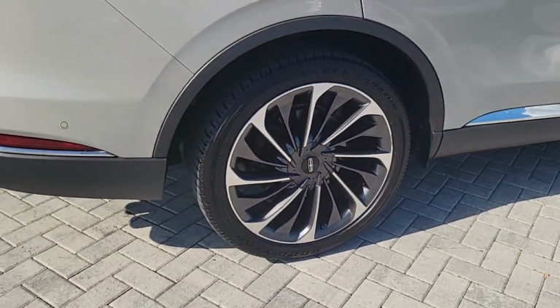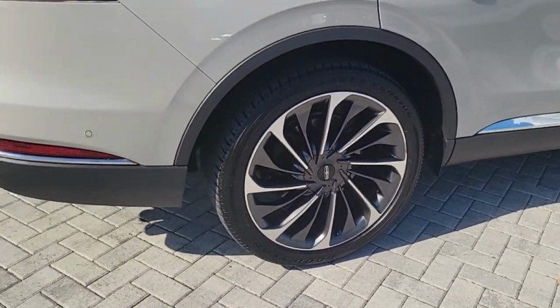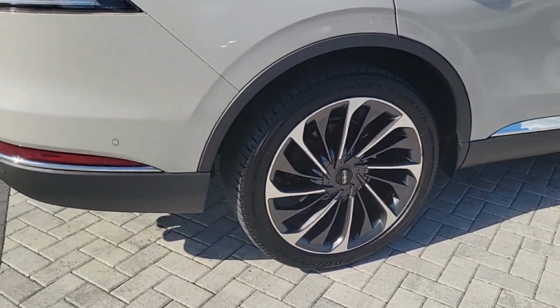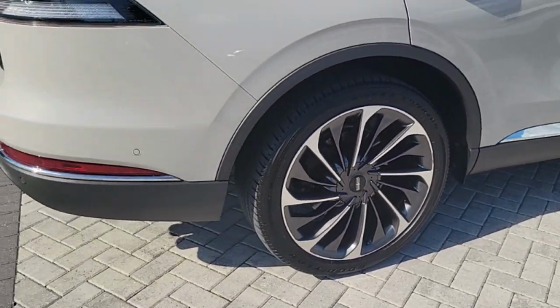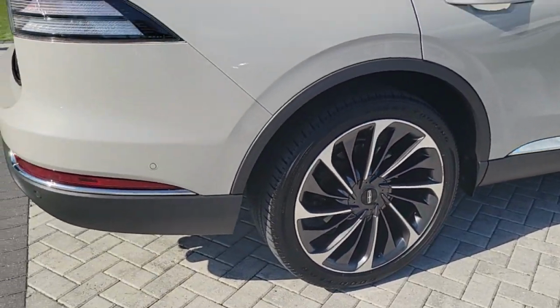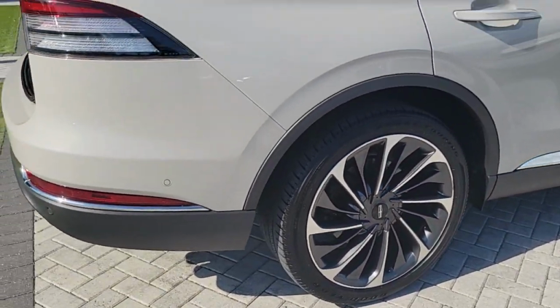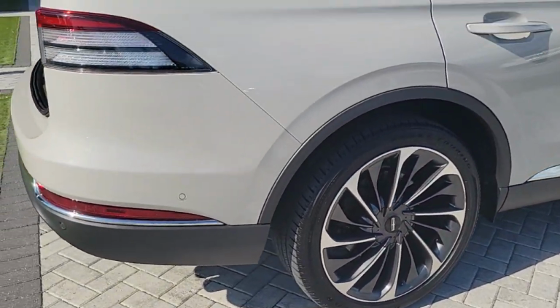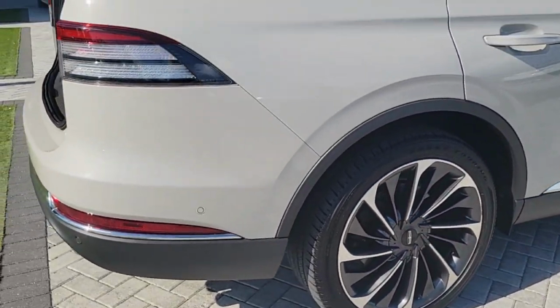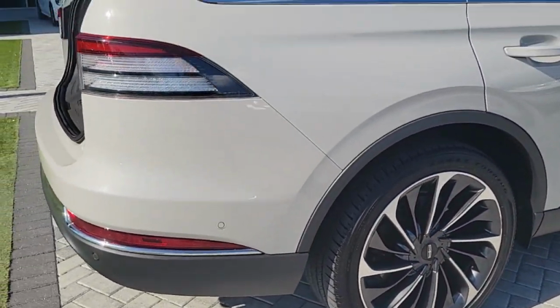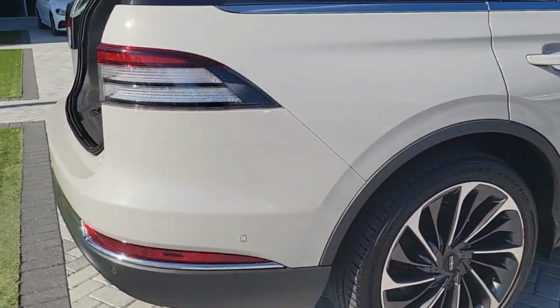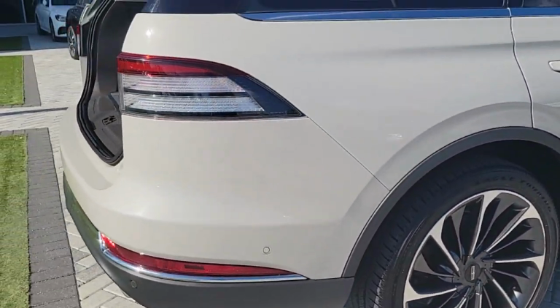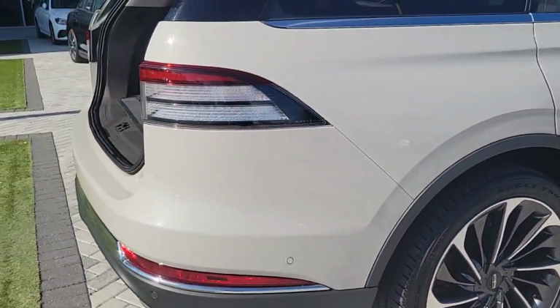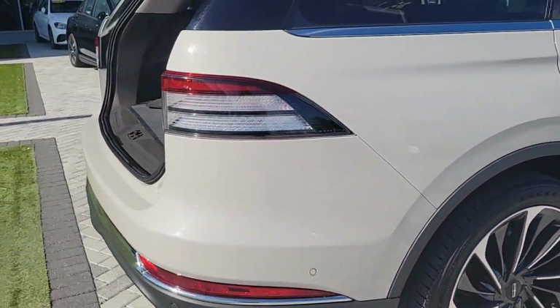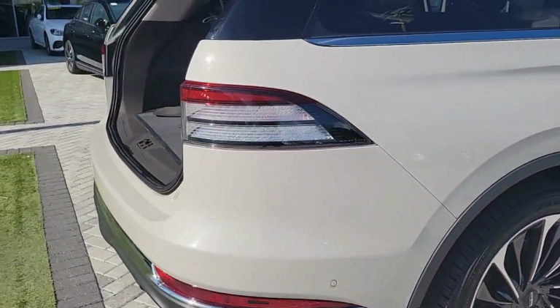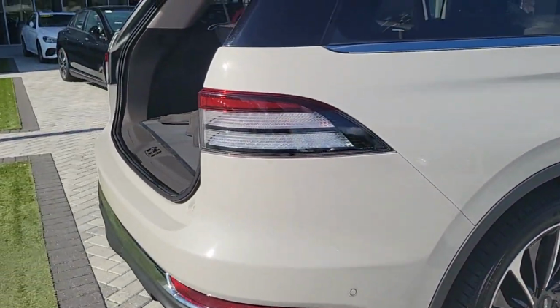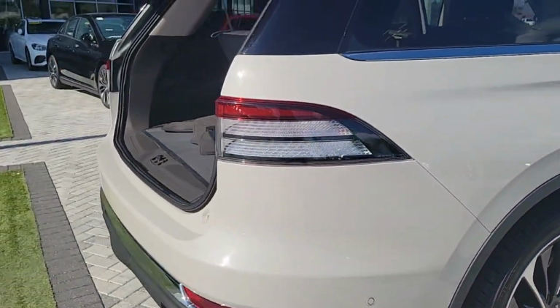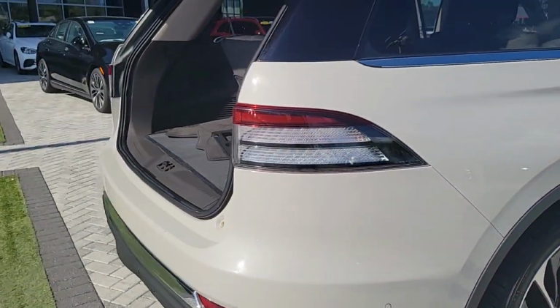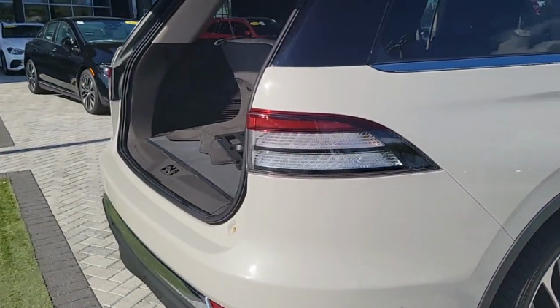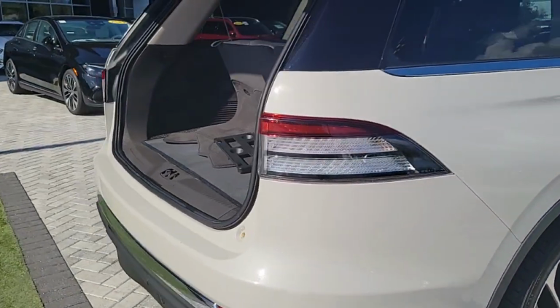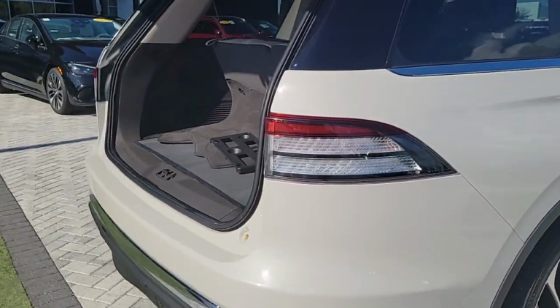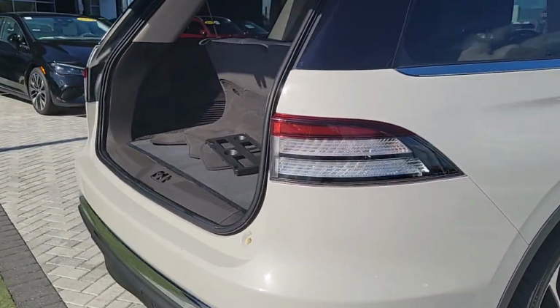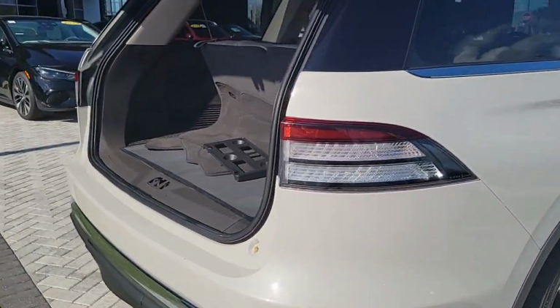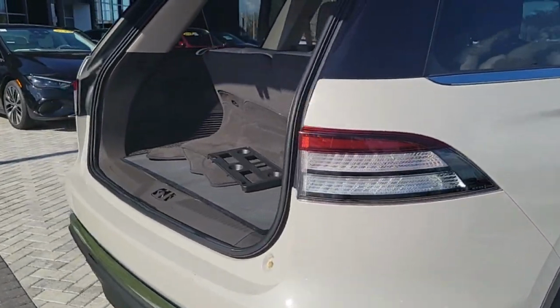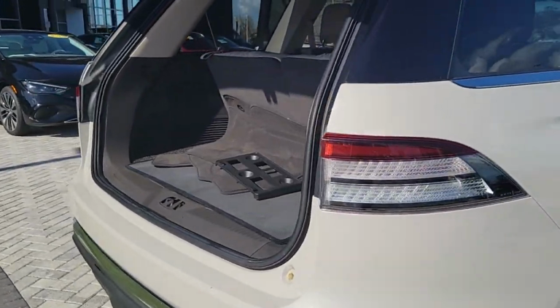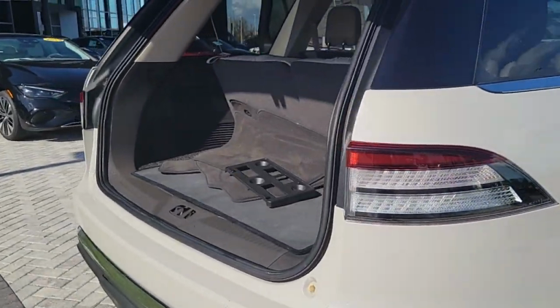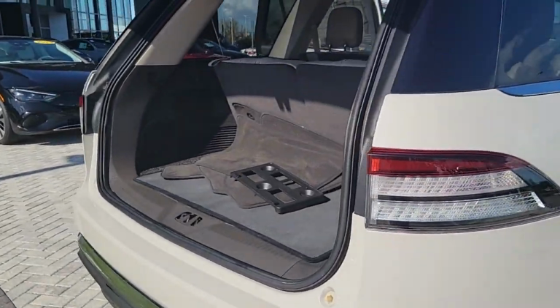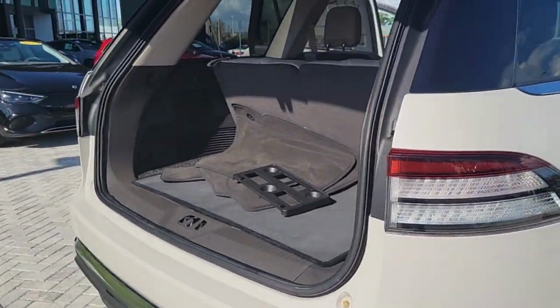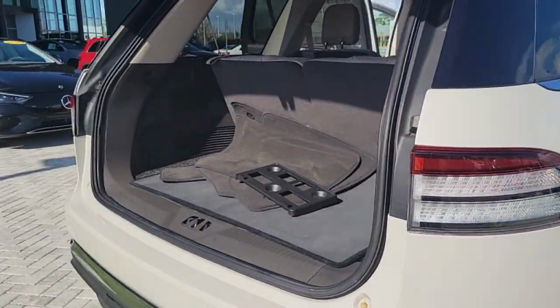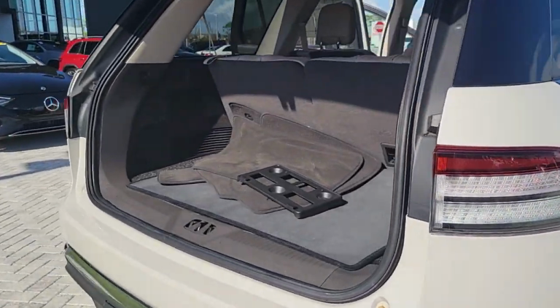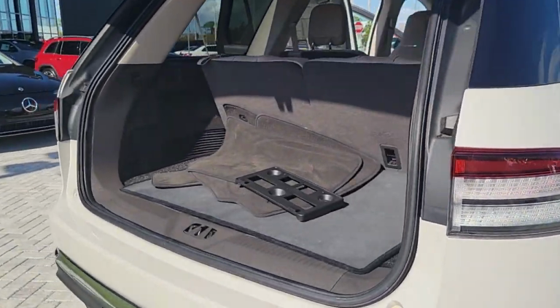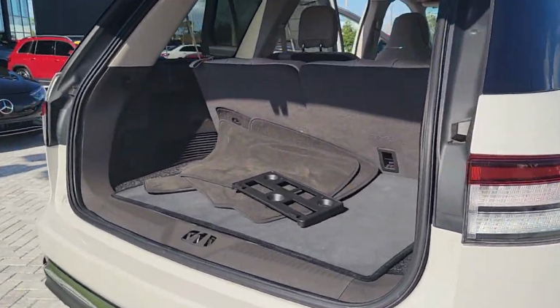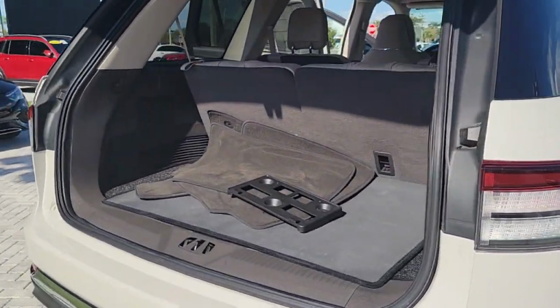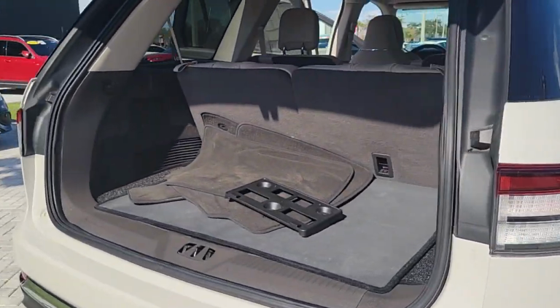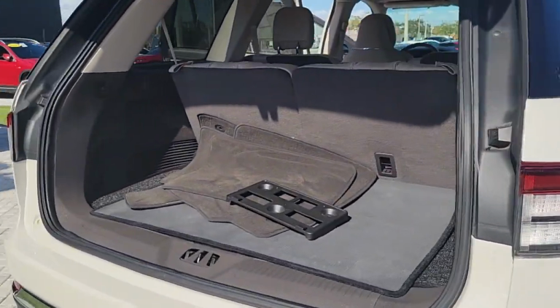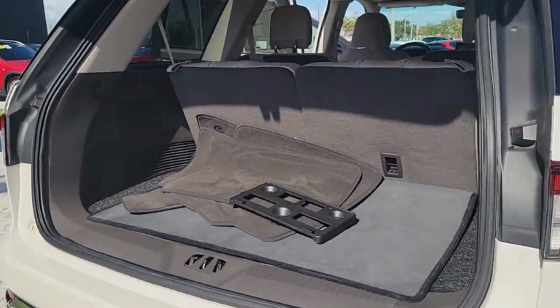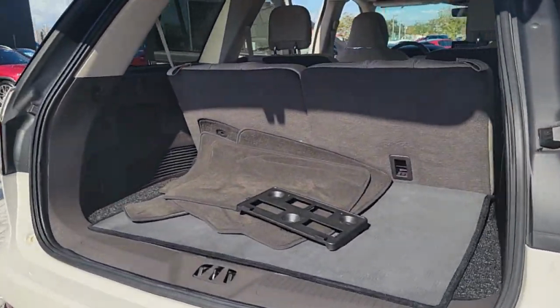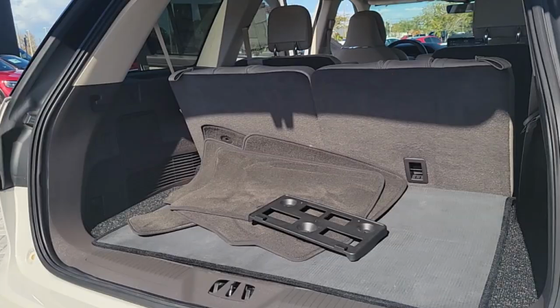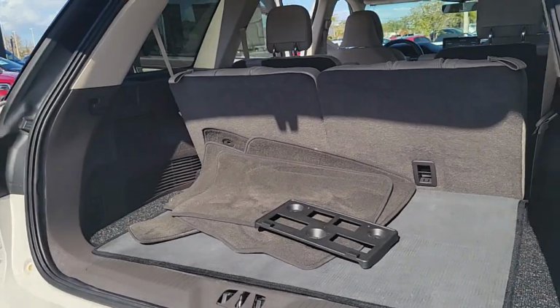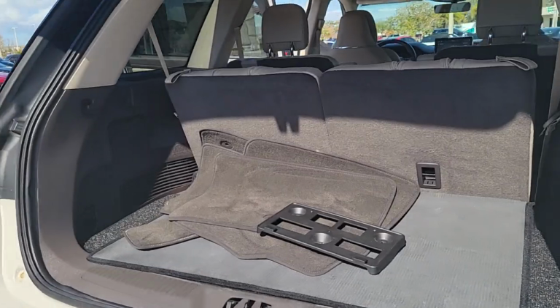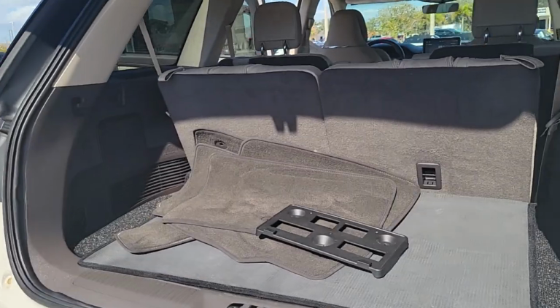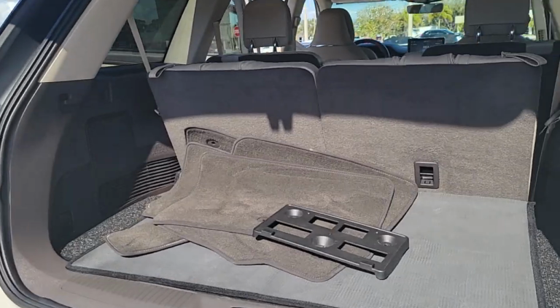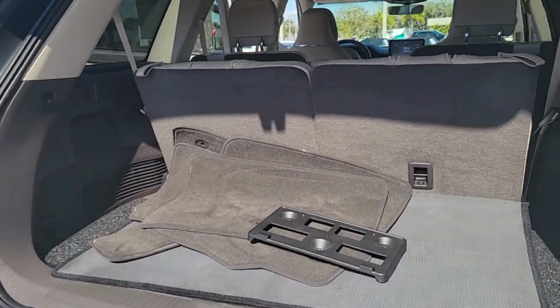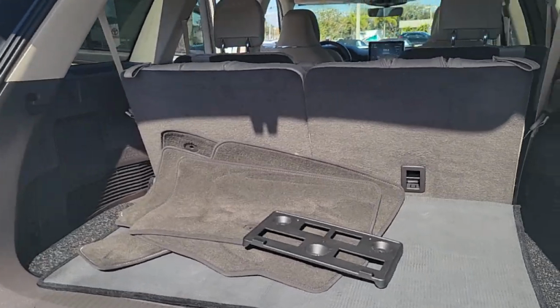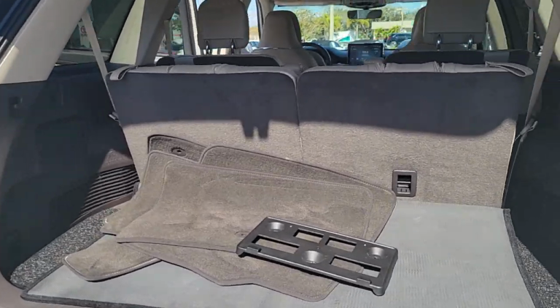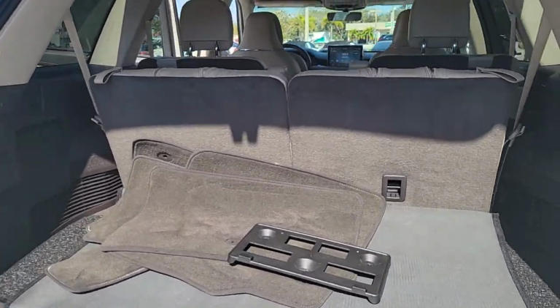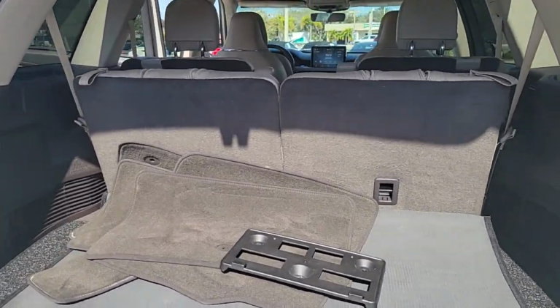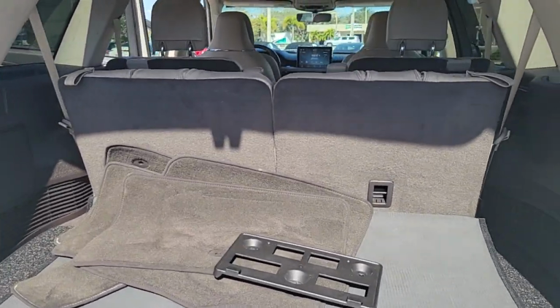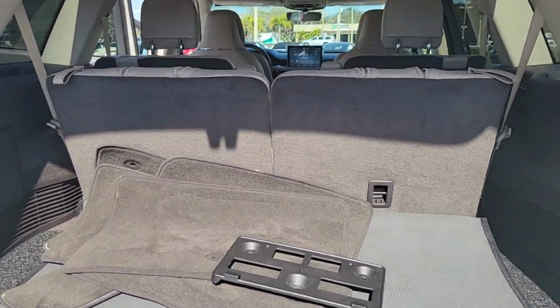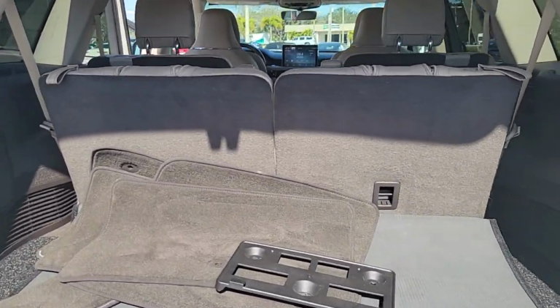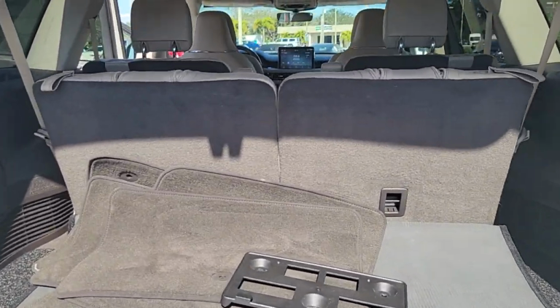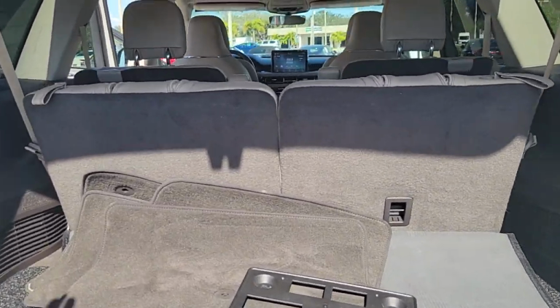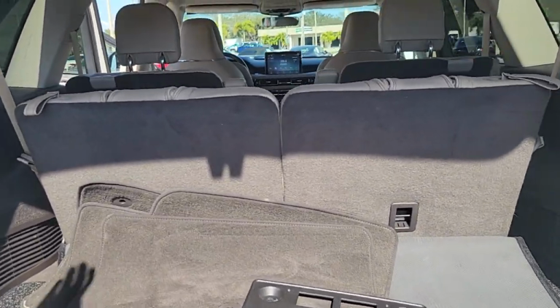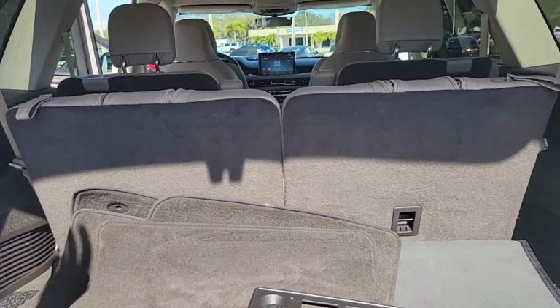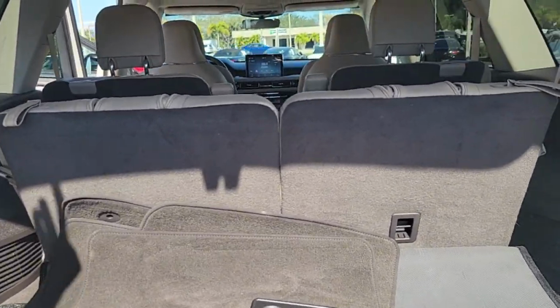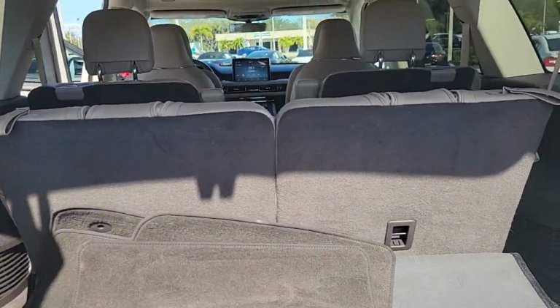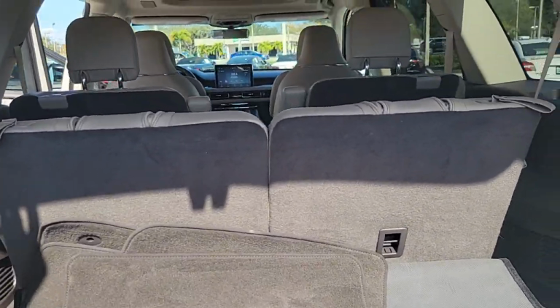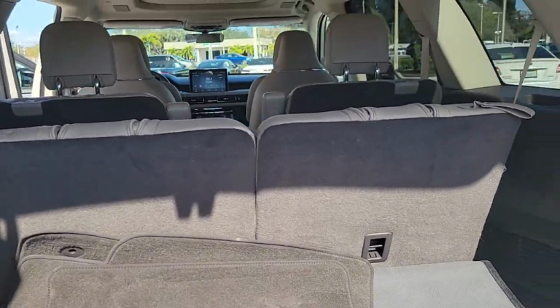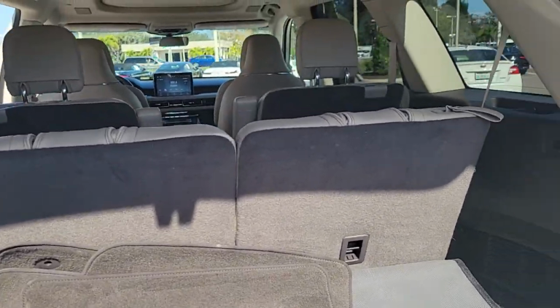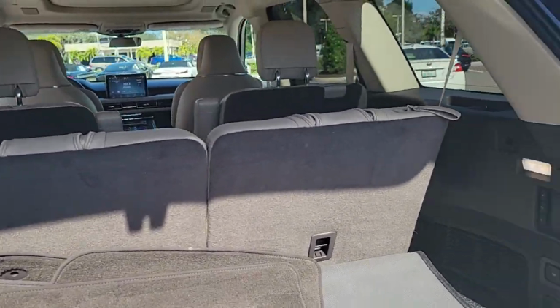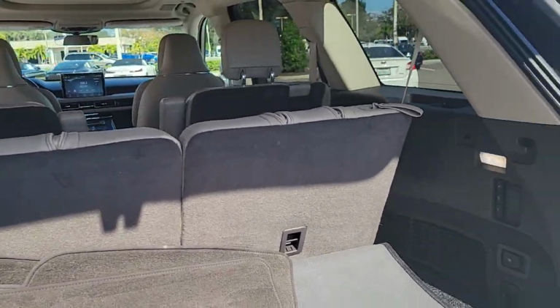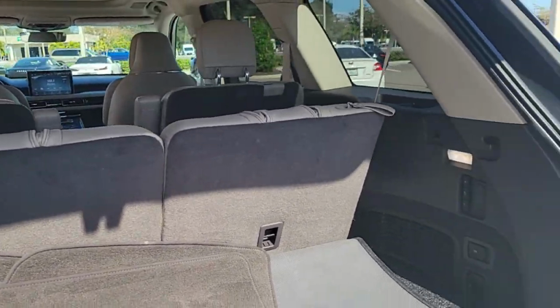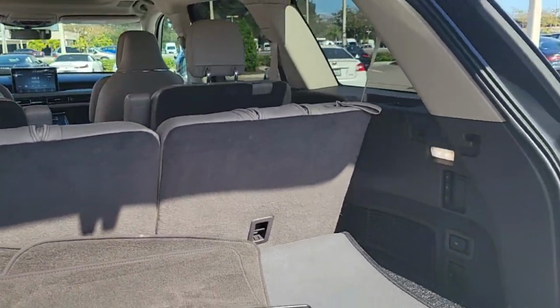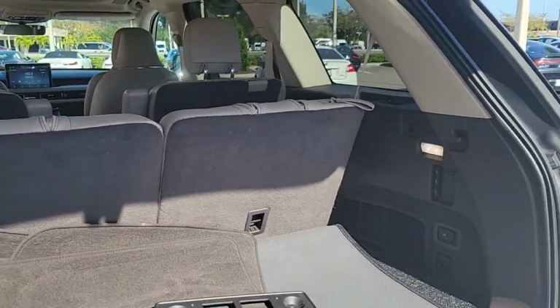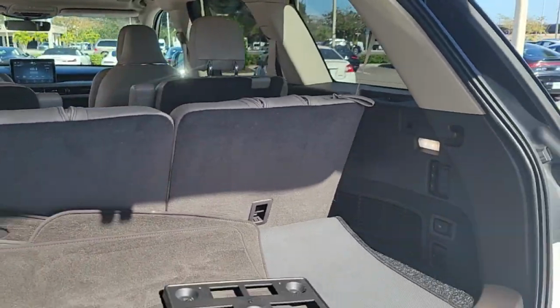High on tech, low on stress, this thoughtfully stylish and versatile vehicle is poised to elevate your daily drive.